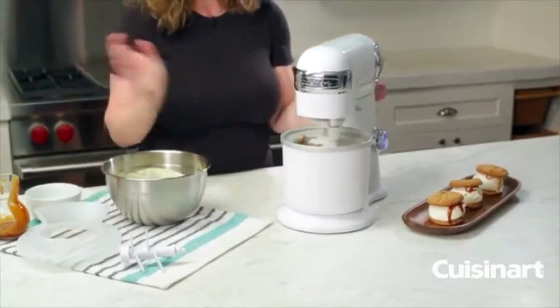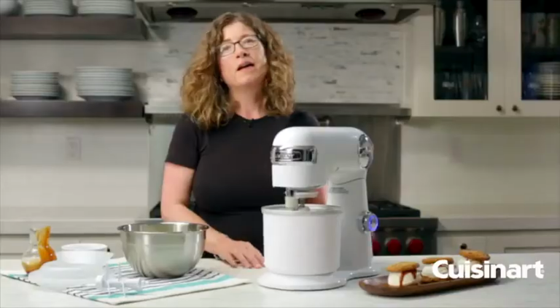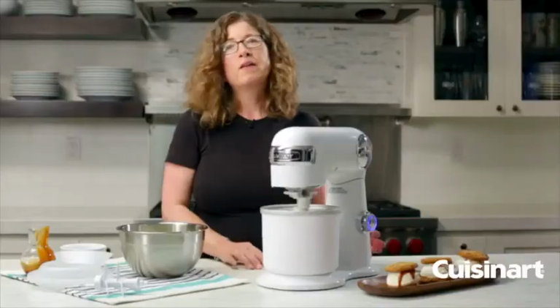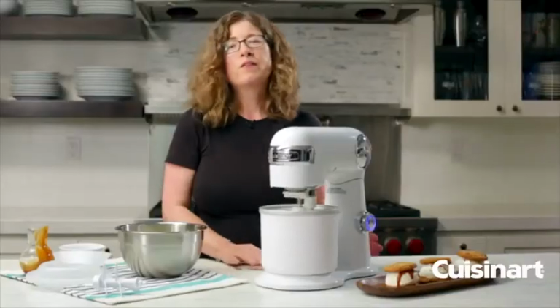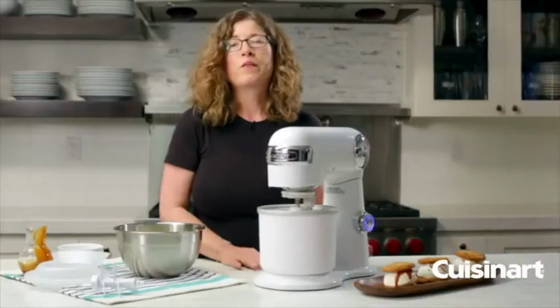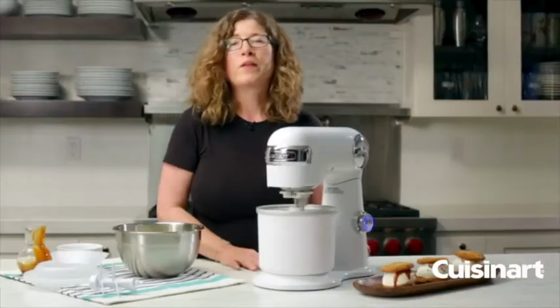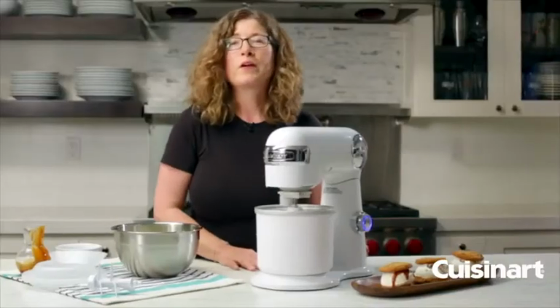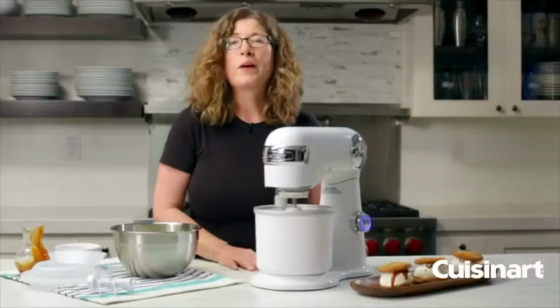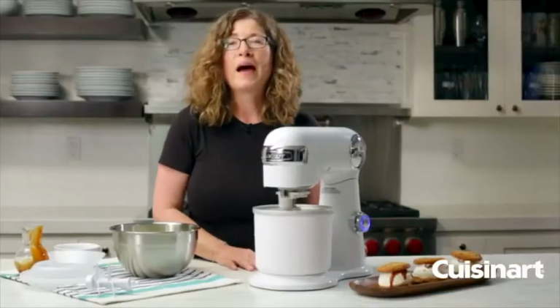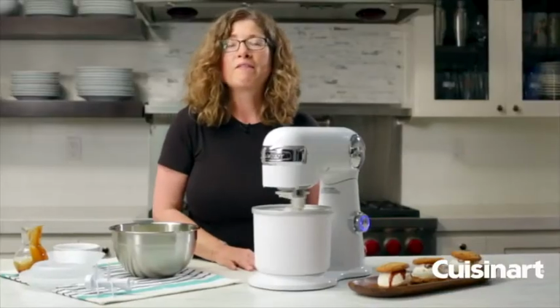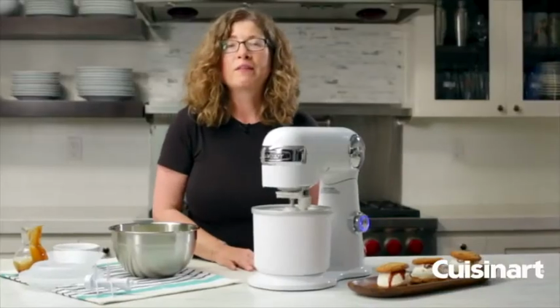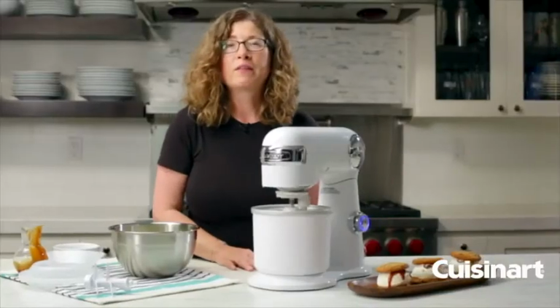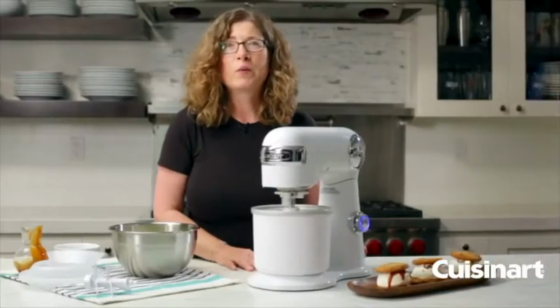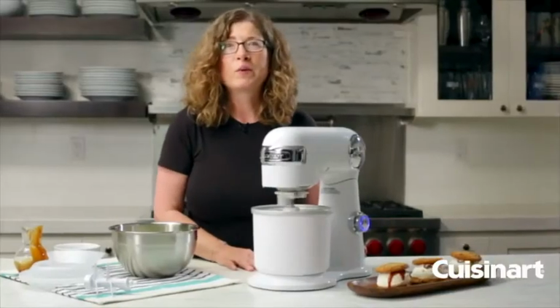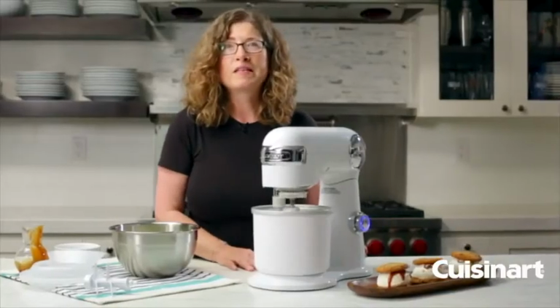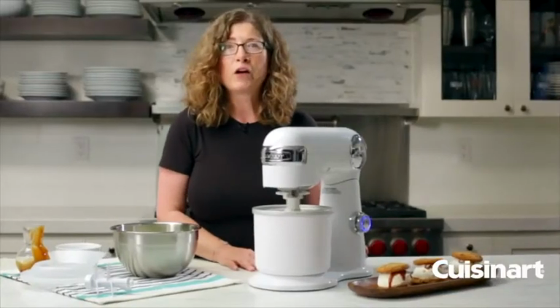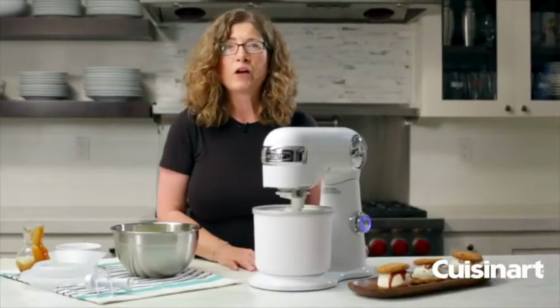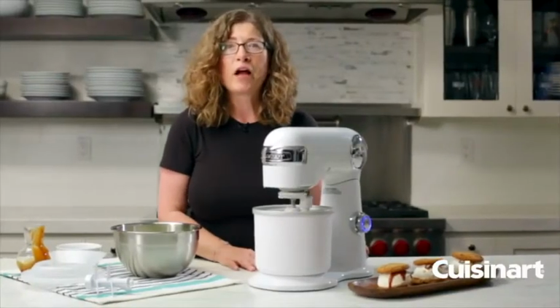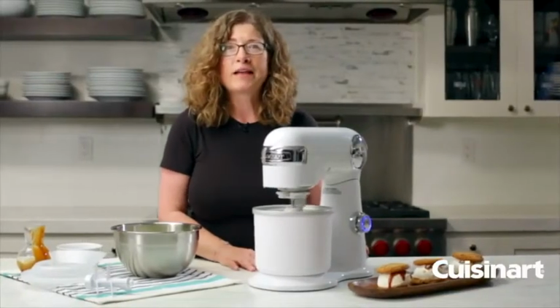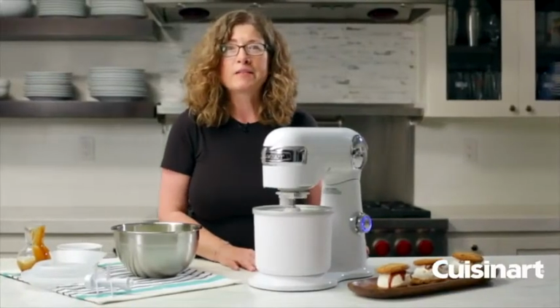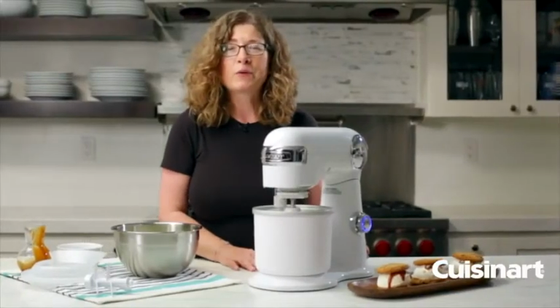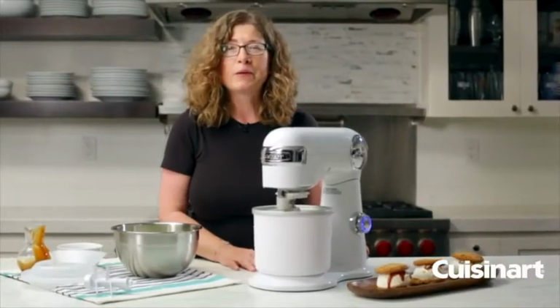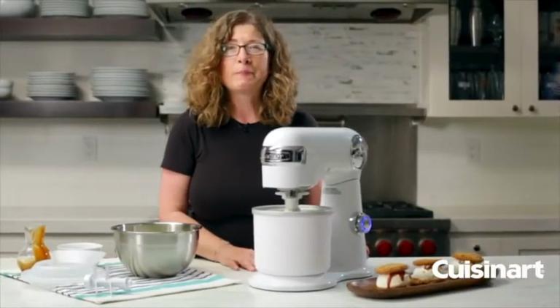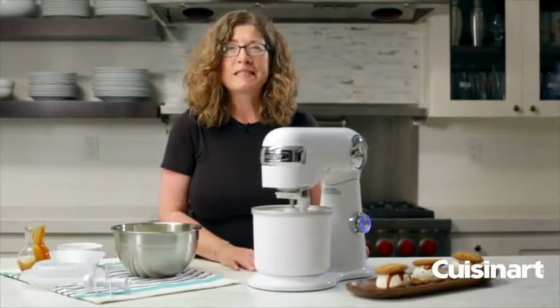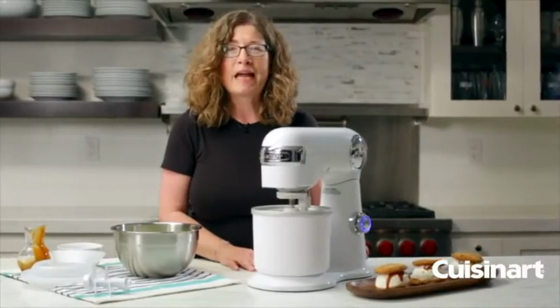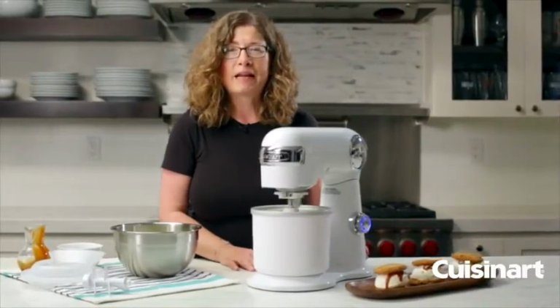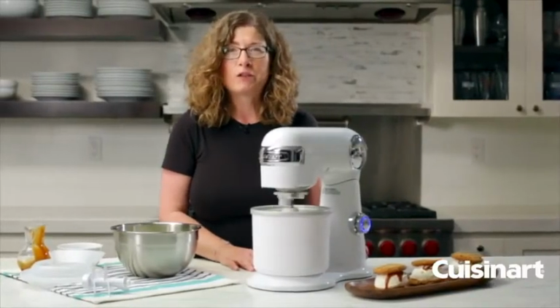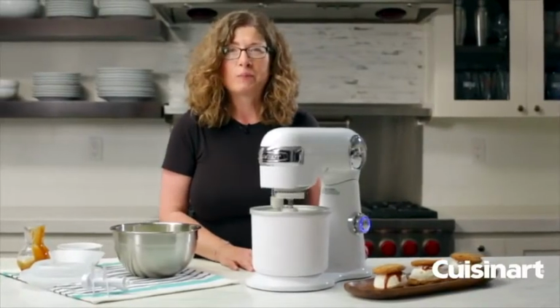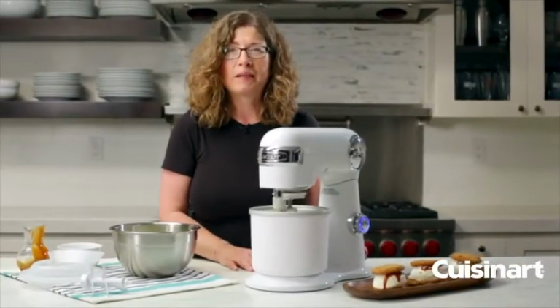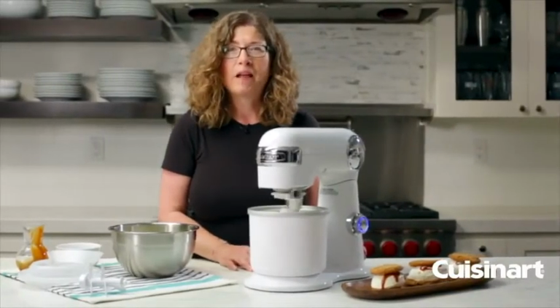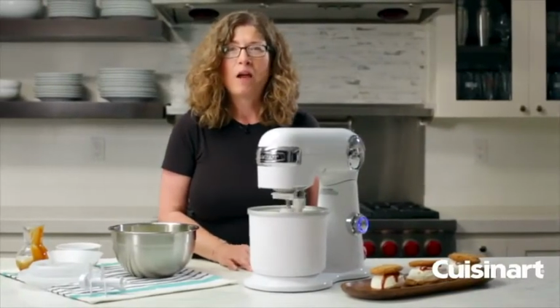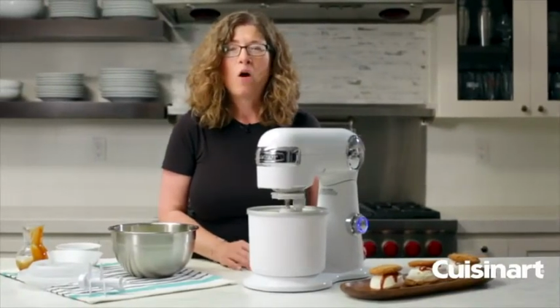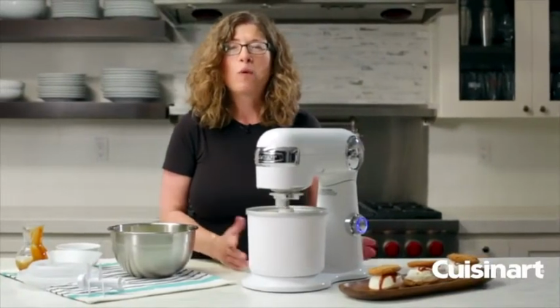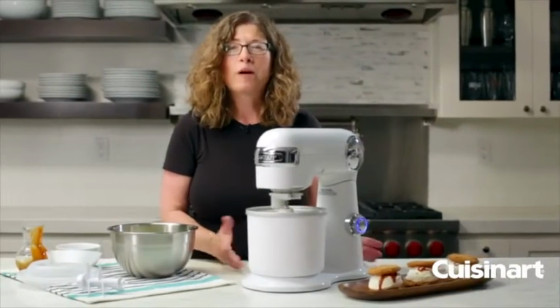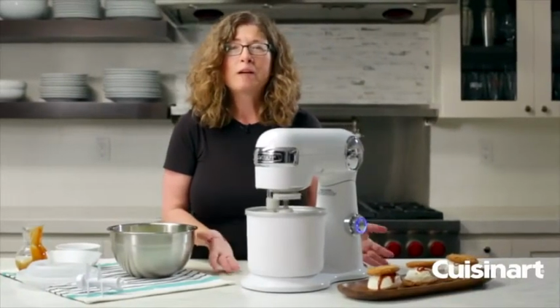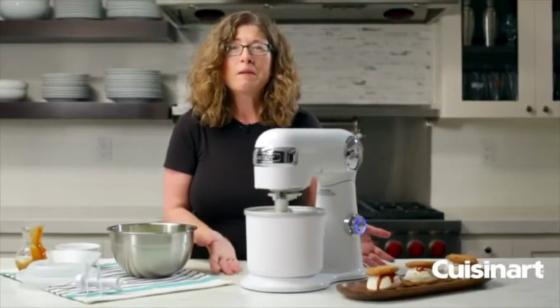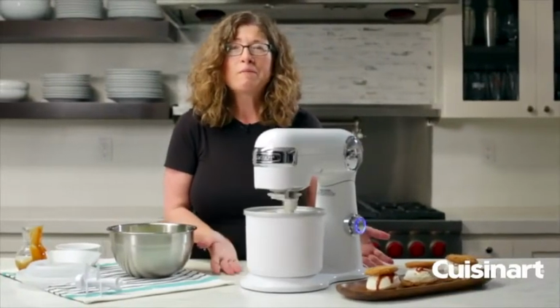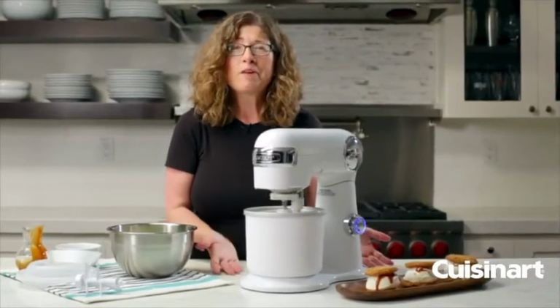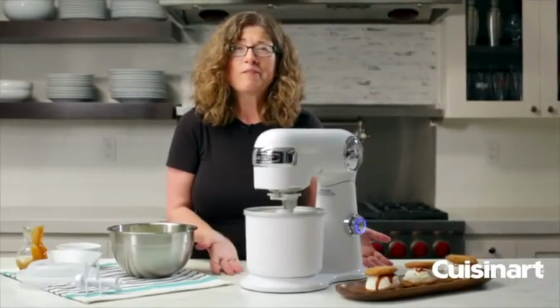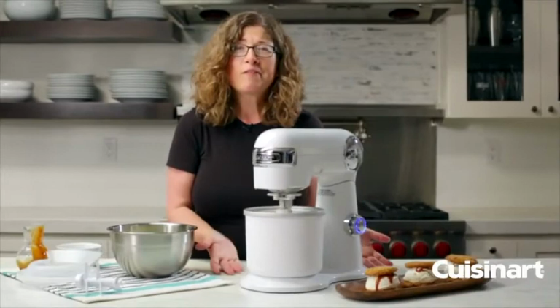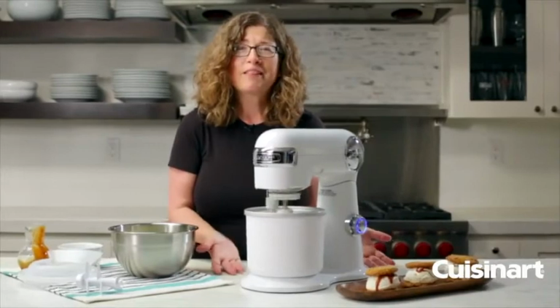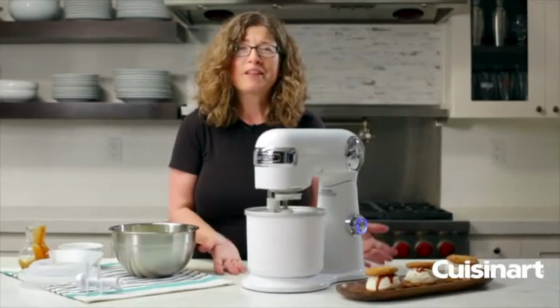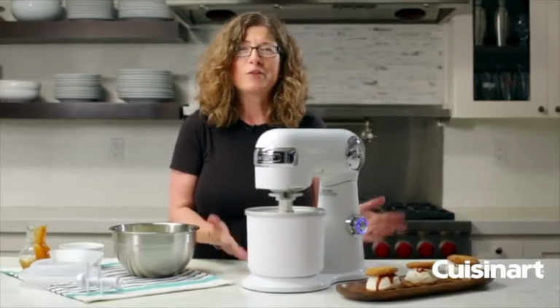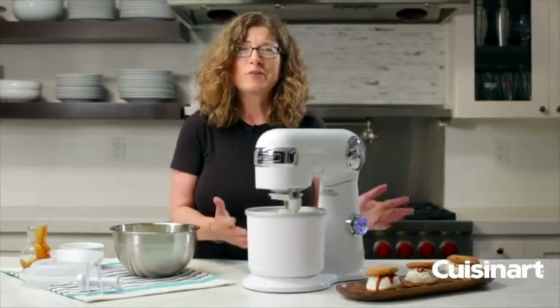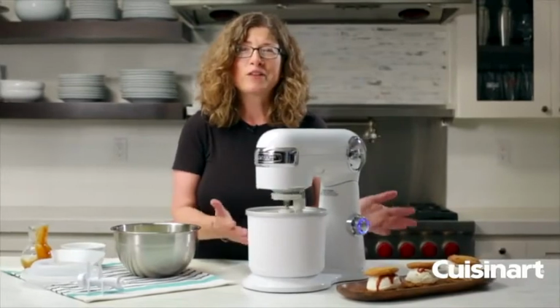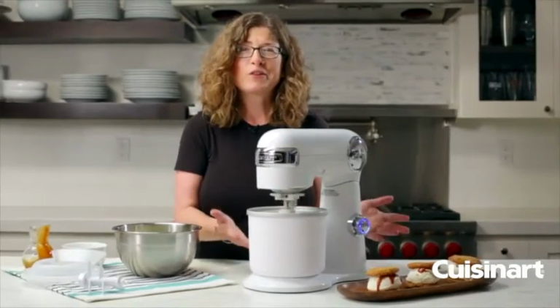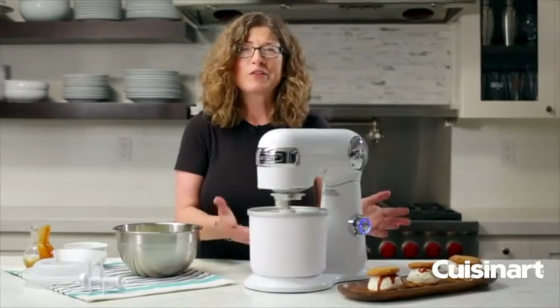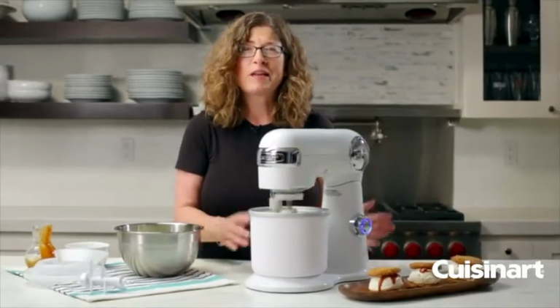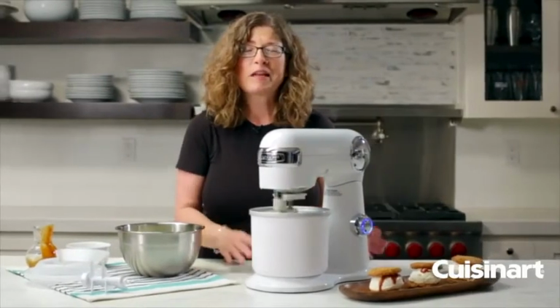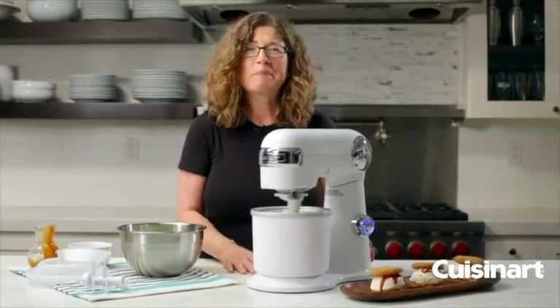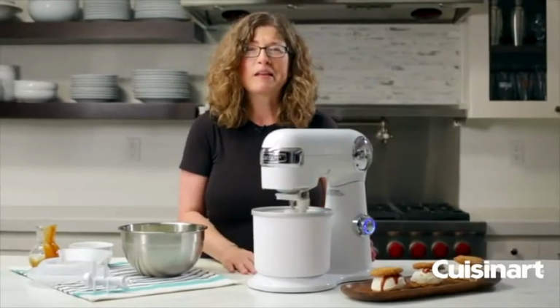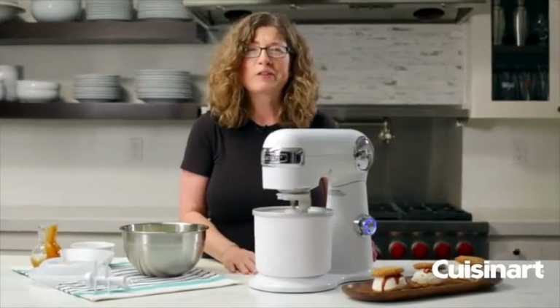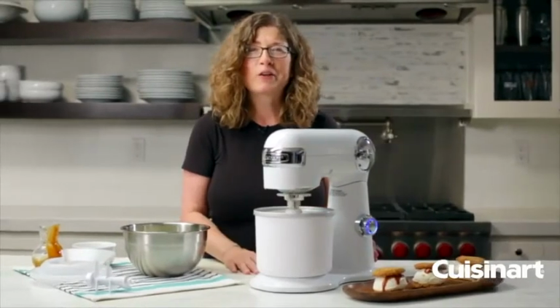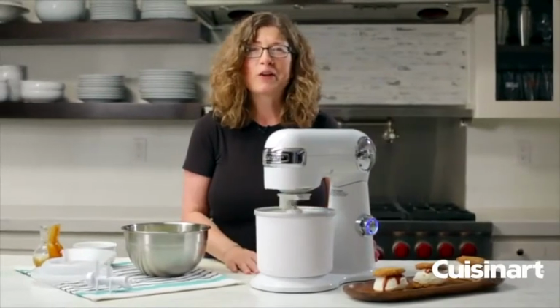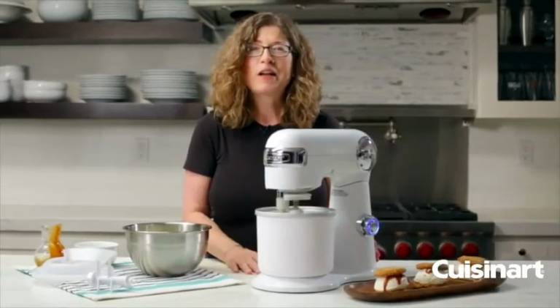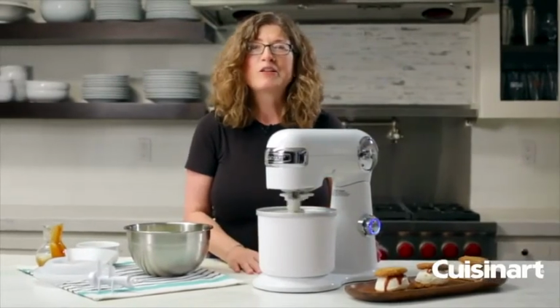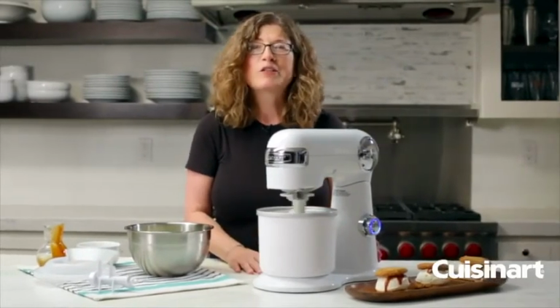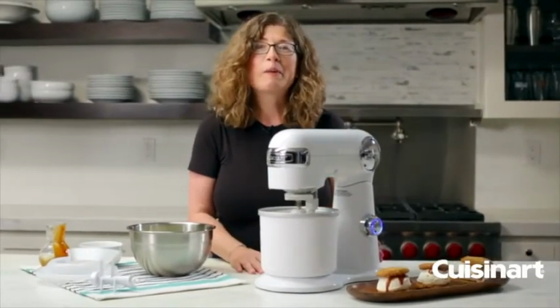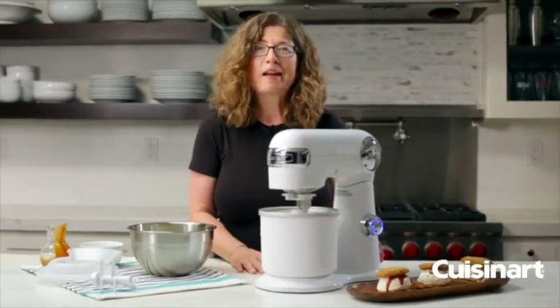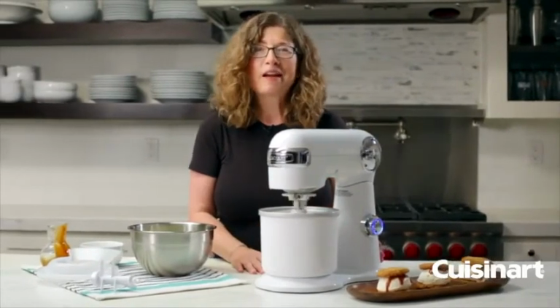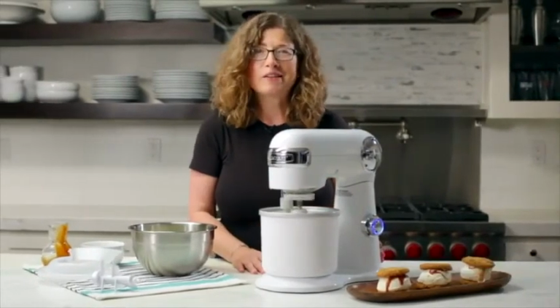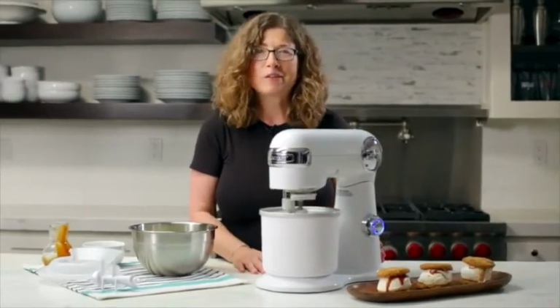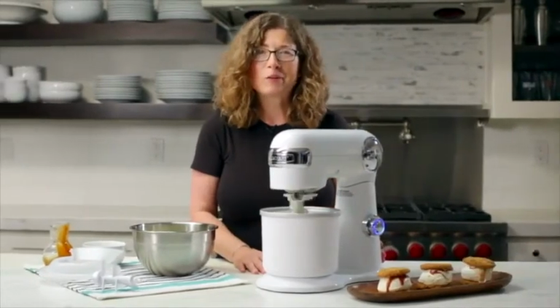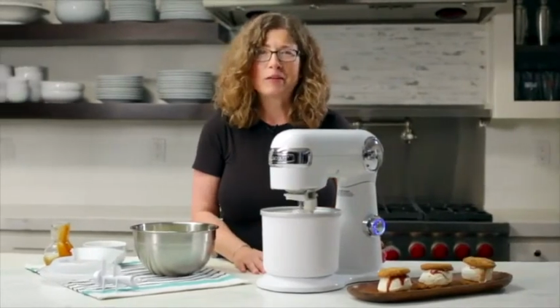So there you have it: the Cuisinart ice cream attachment. What could be more fun than using your stand mixer to make ice cream?